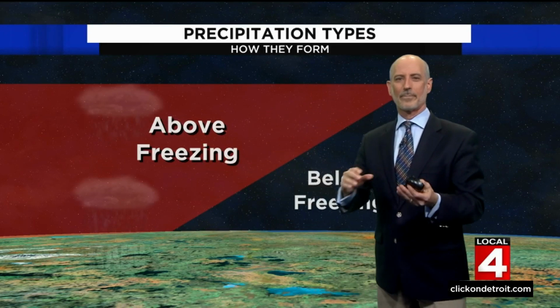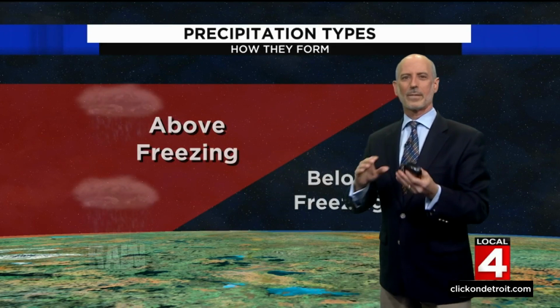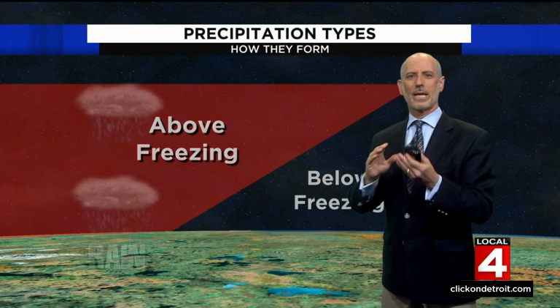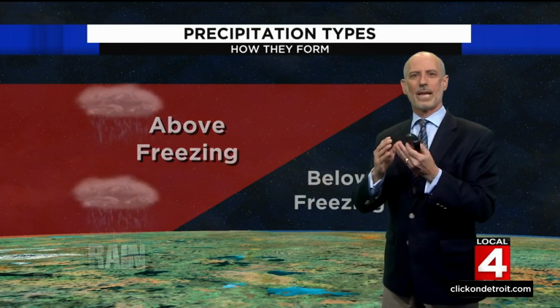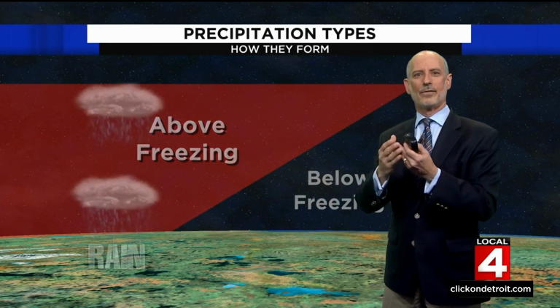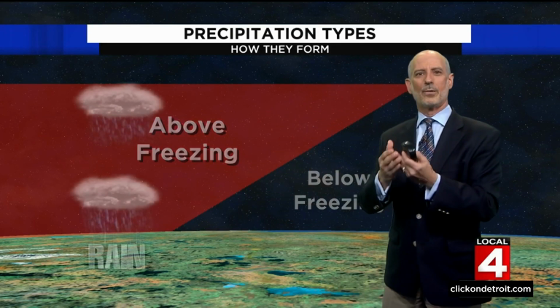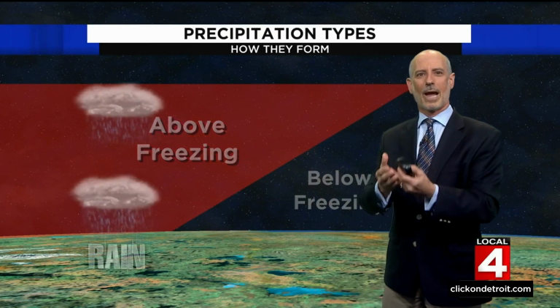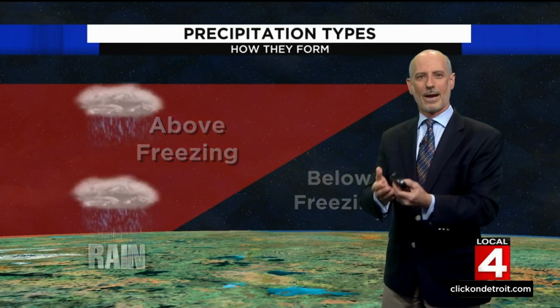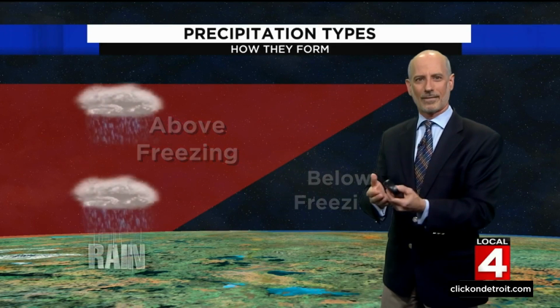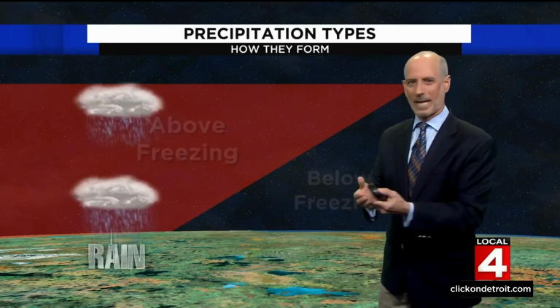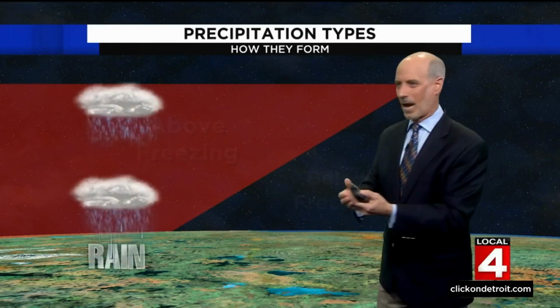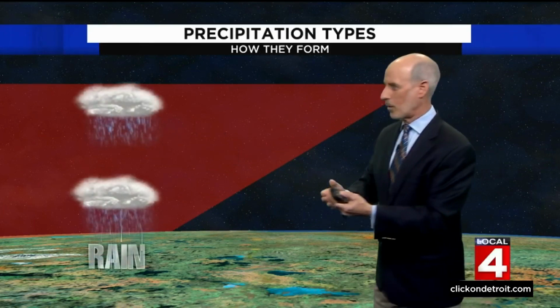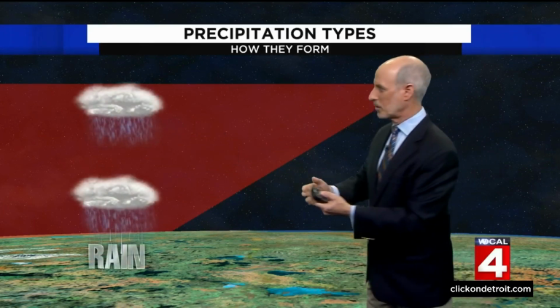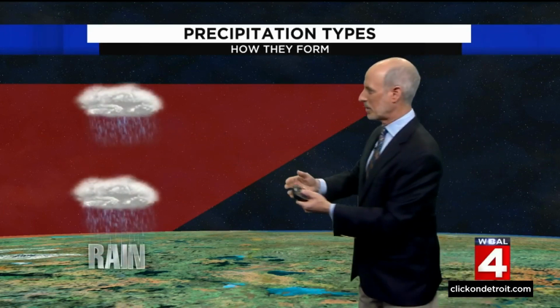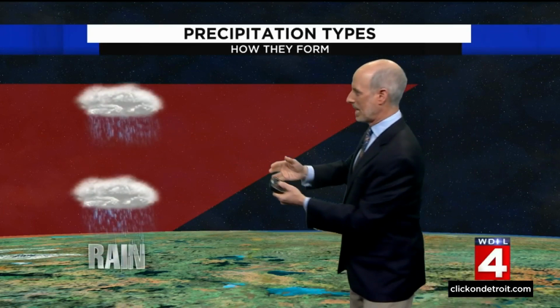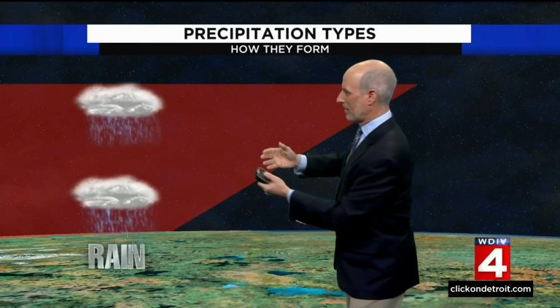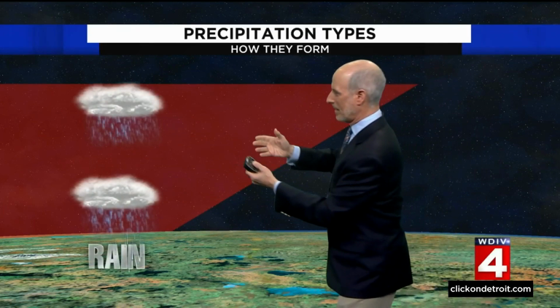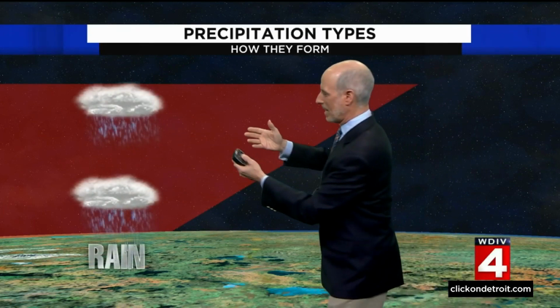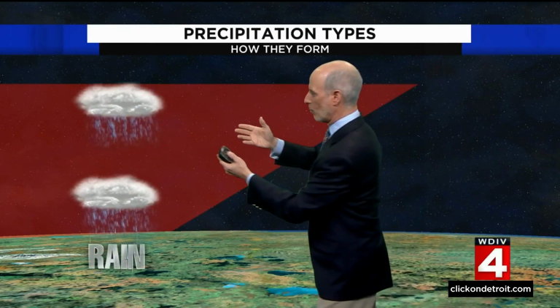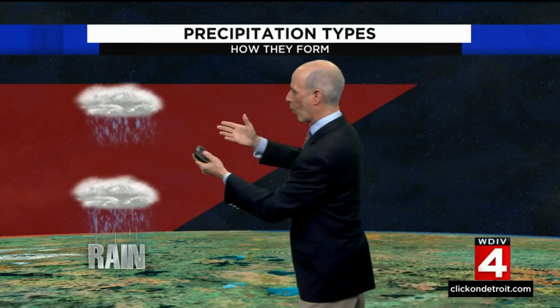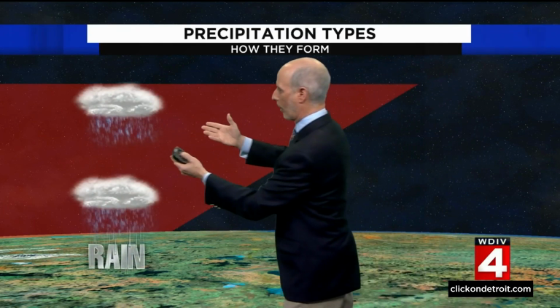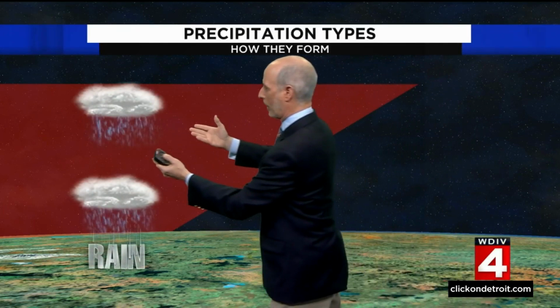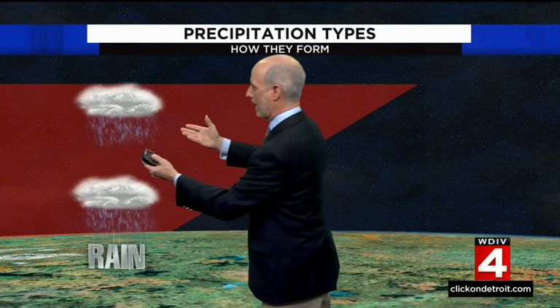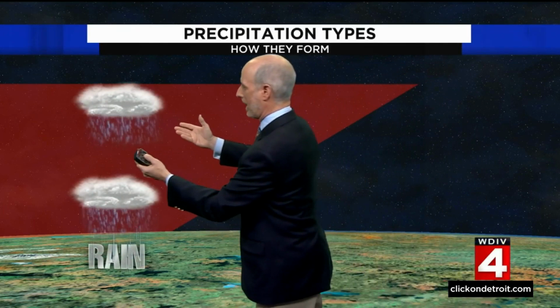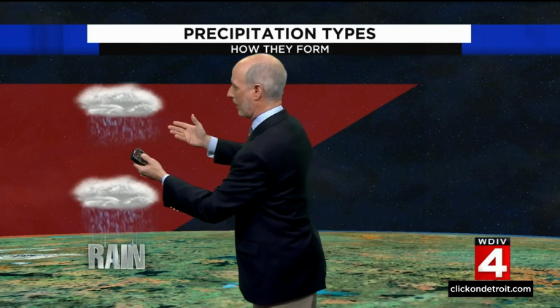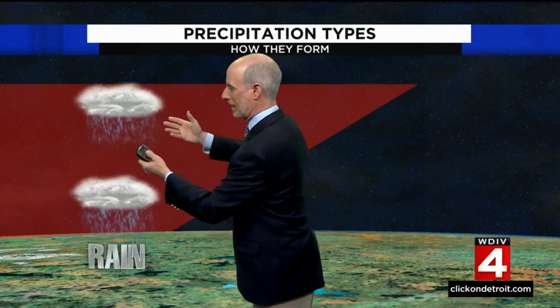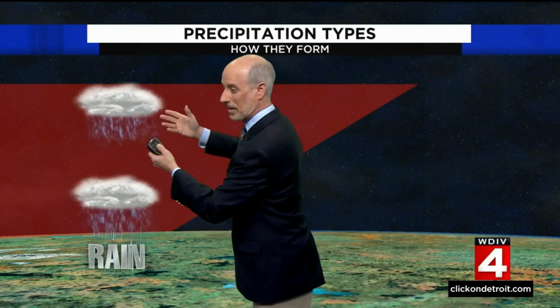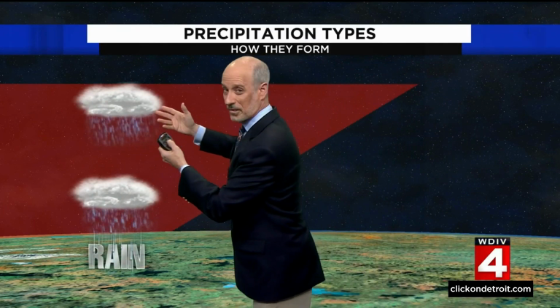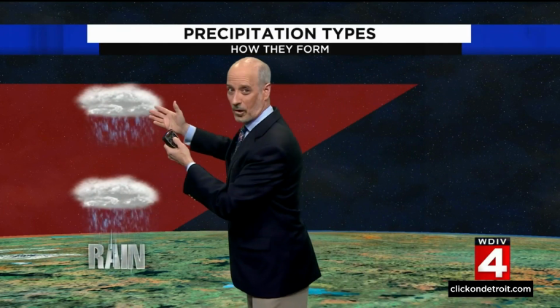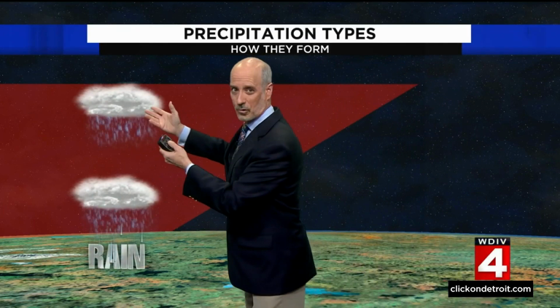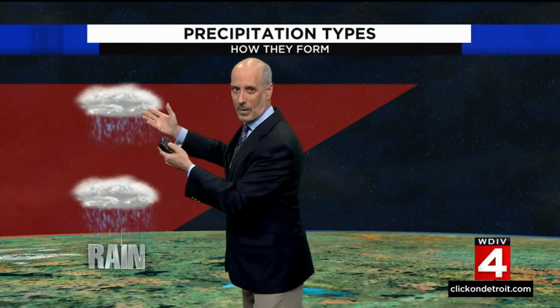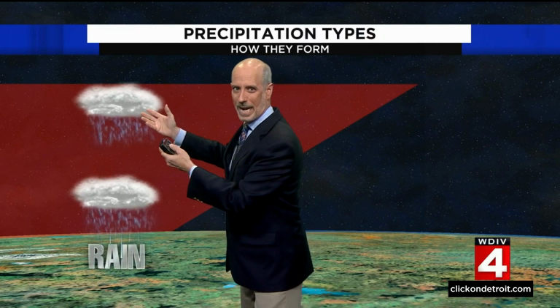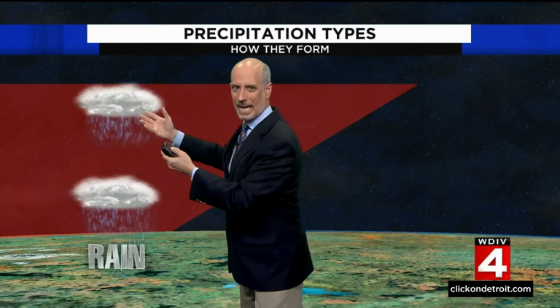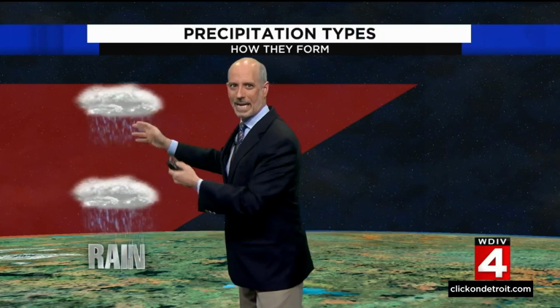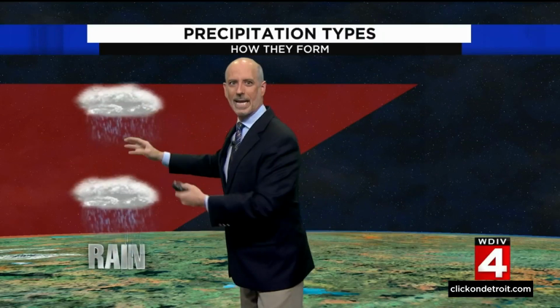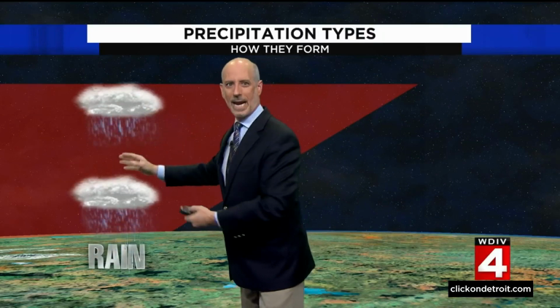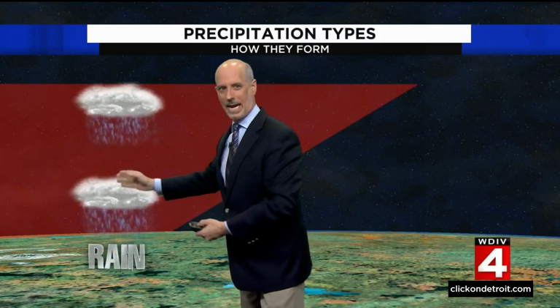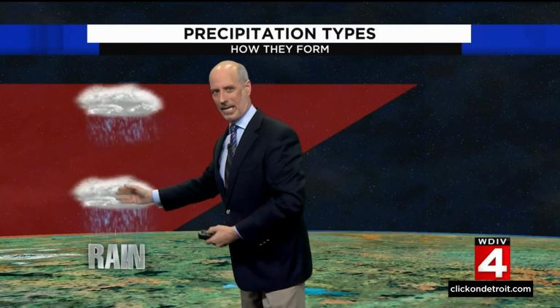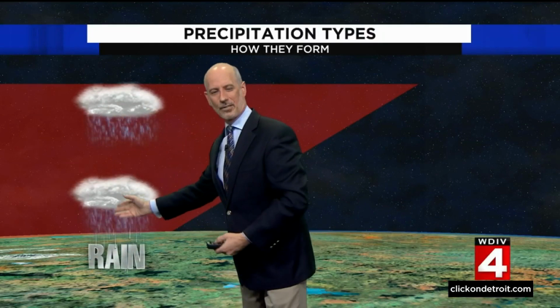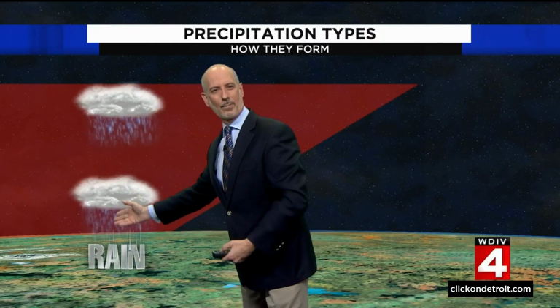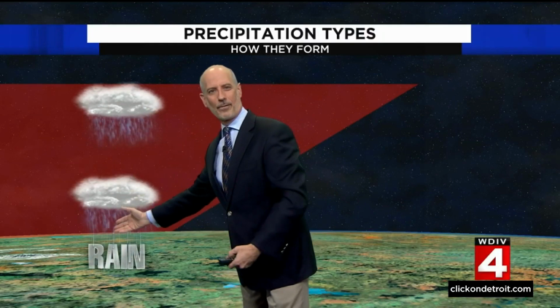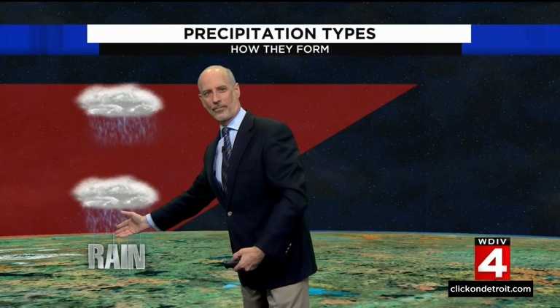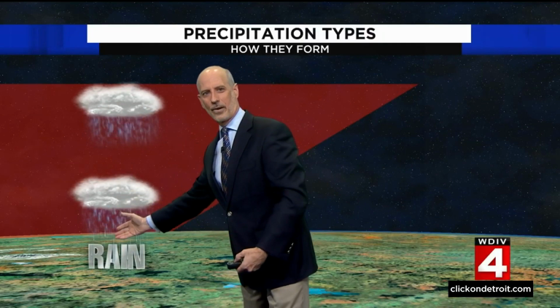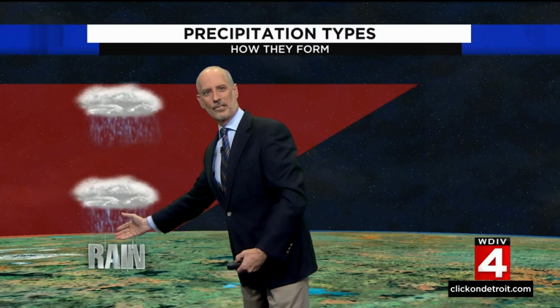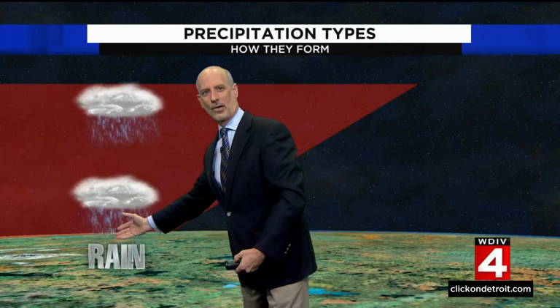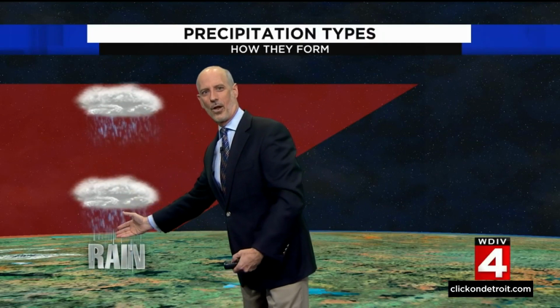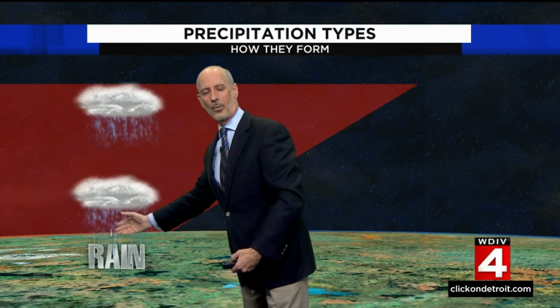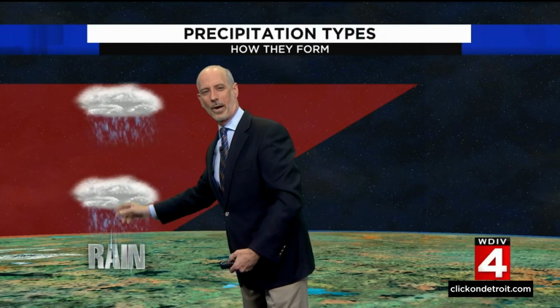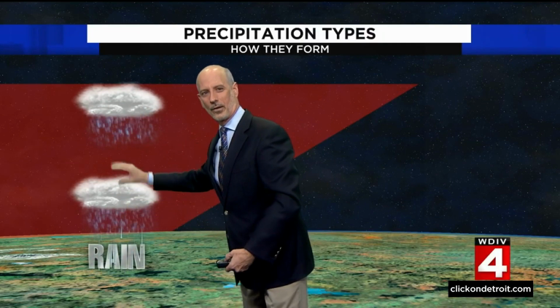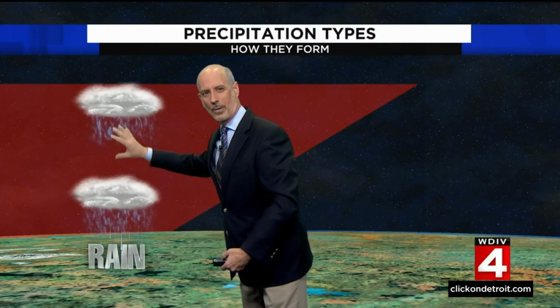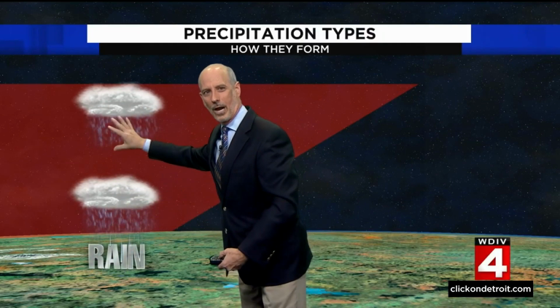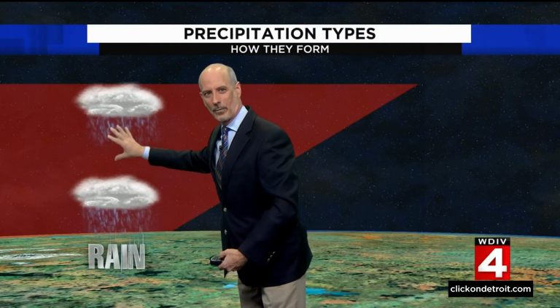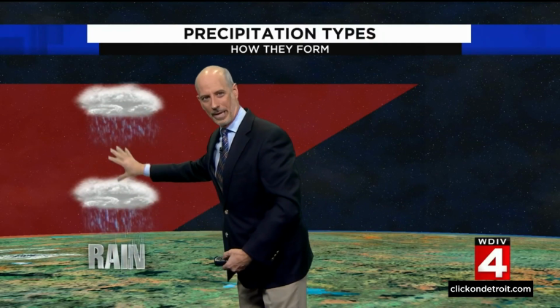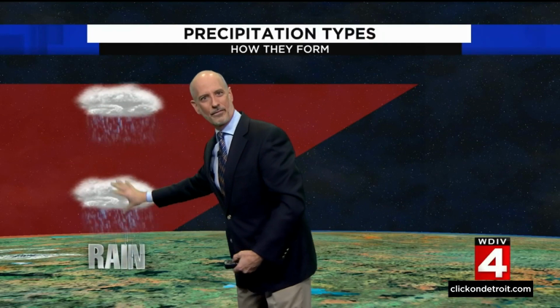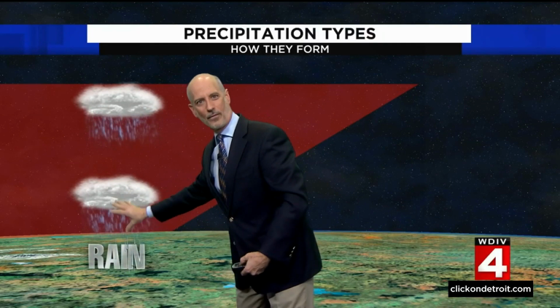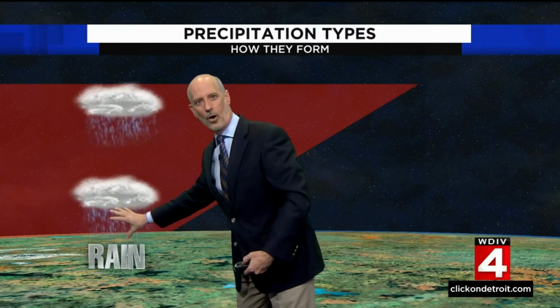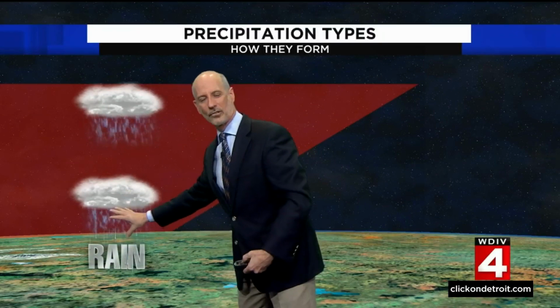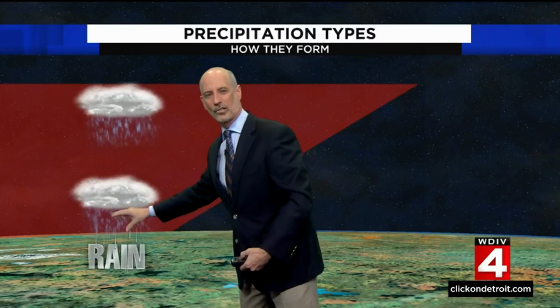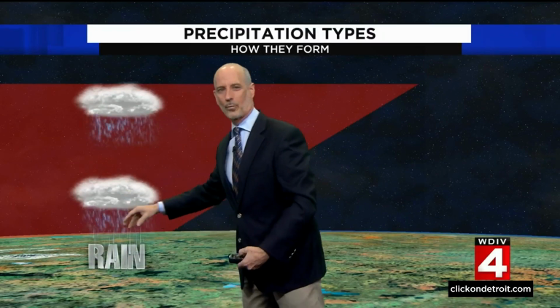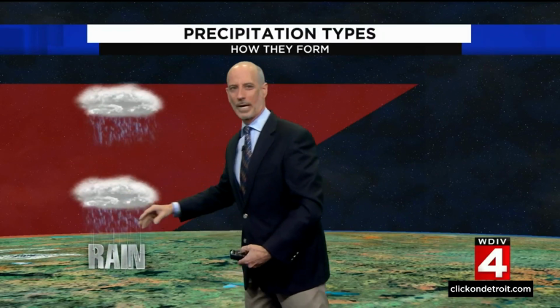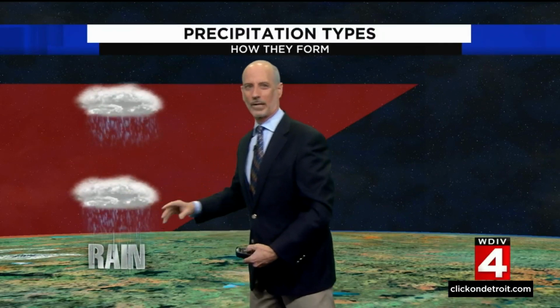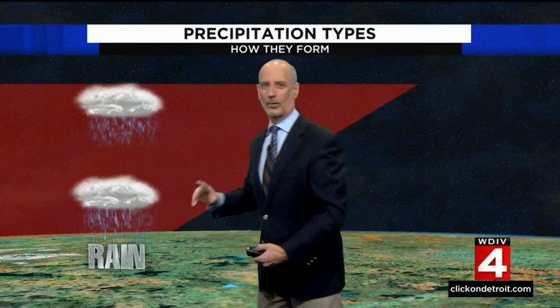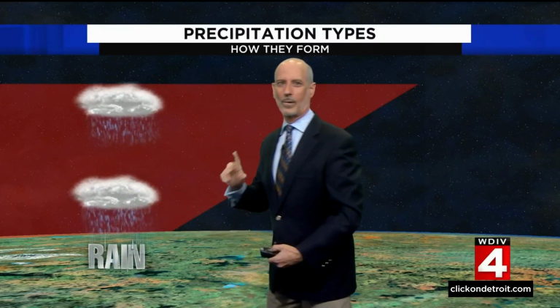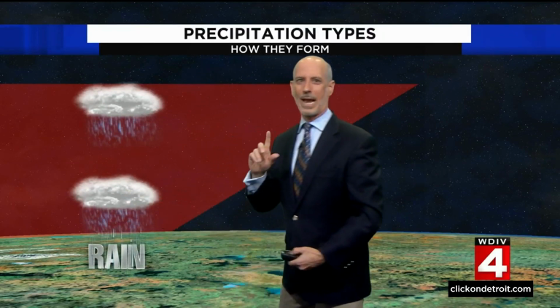If you have clouds in the warmer air and it starts raining, and it's above freezing all the way to the ground, well that falls as regular rain.